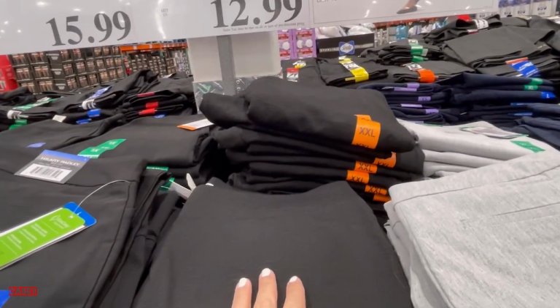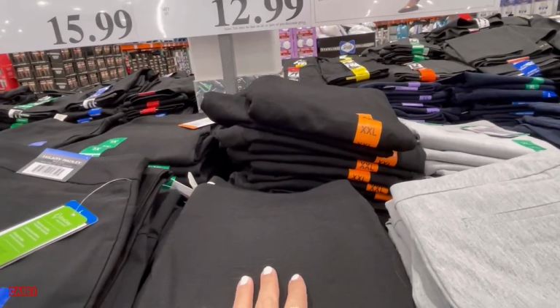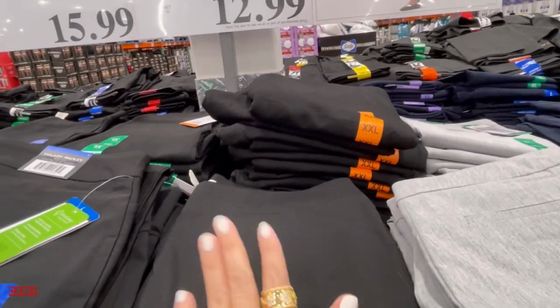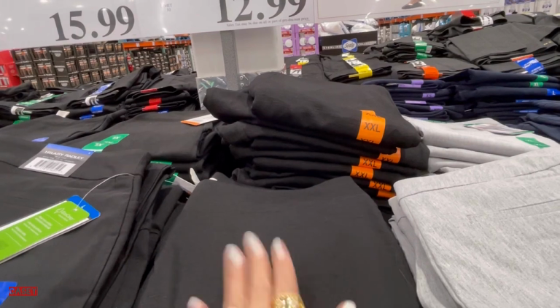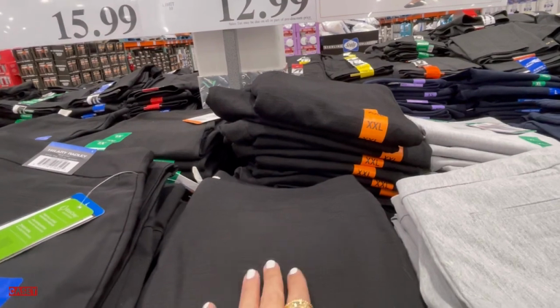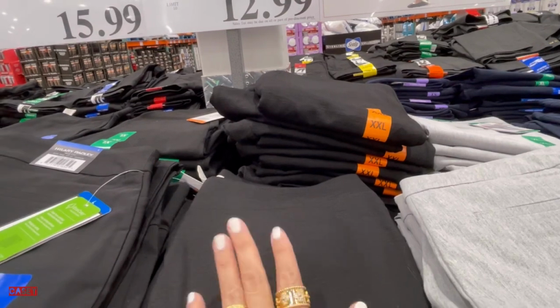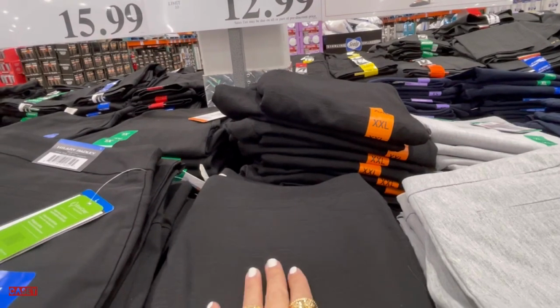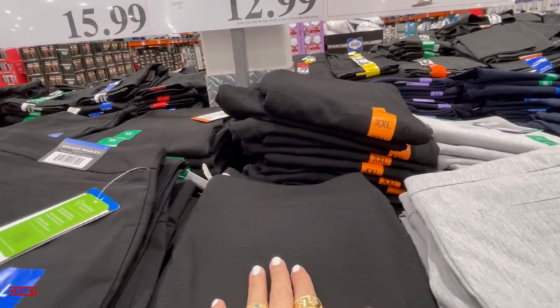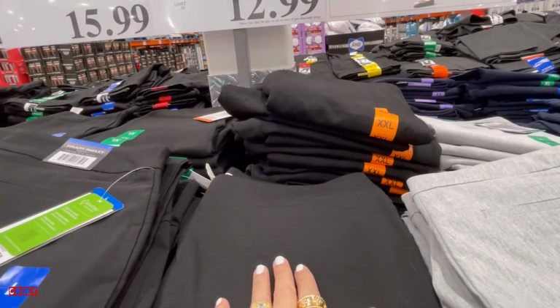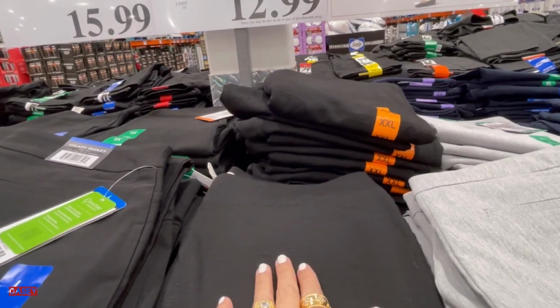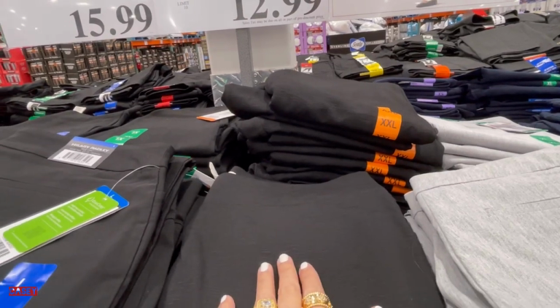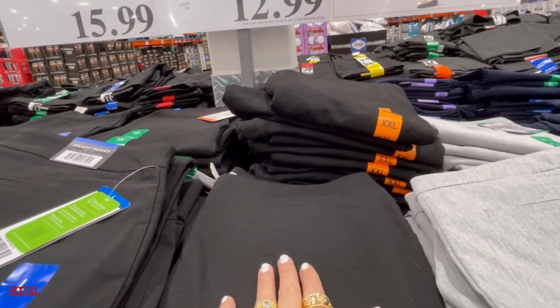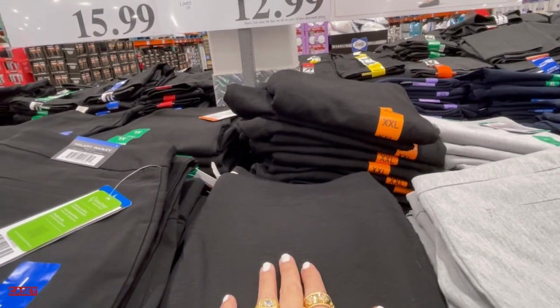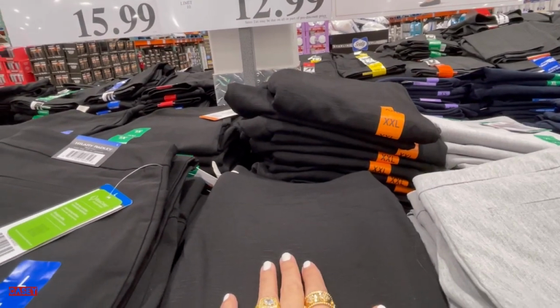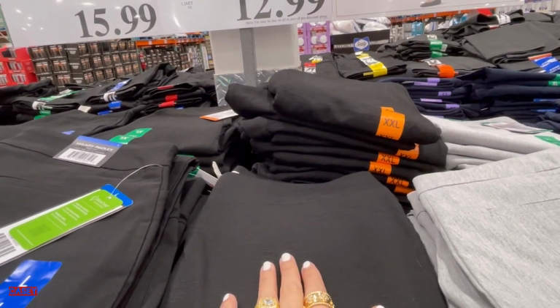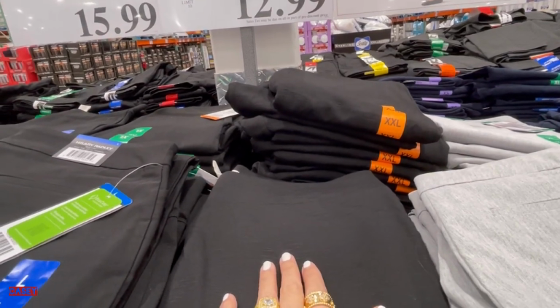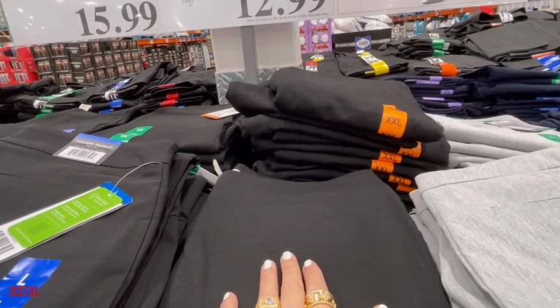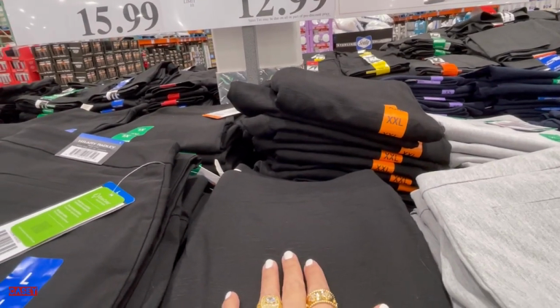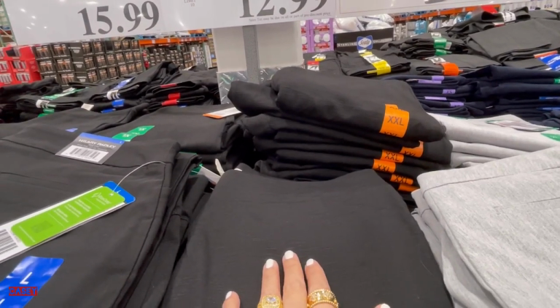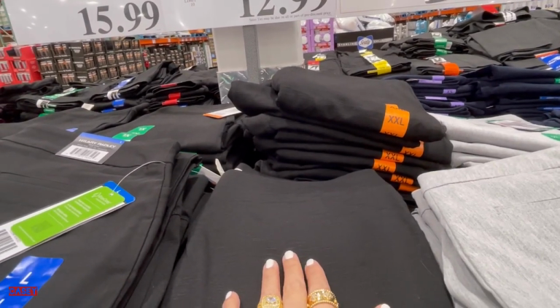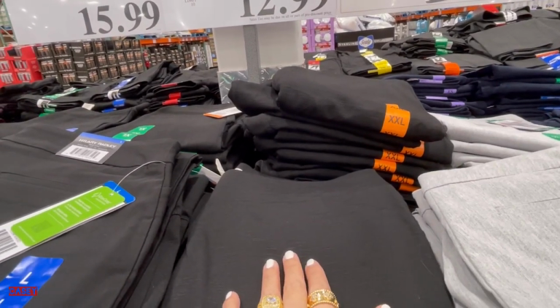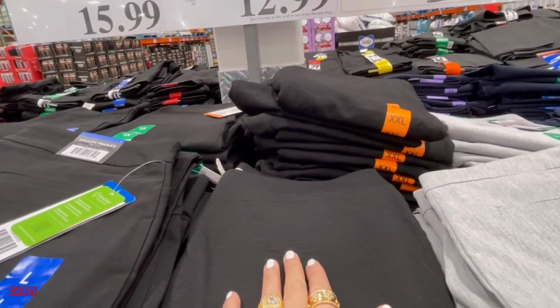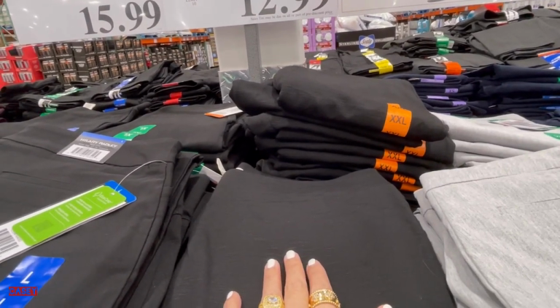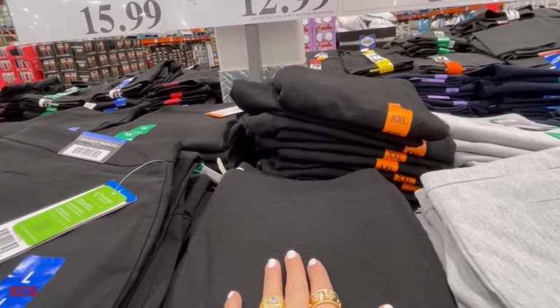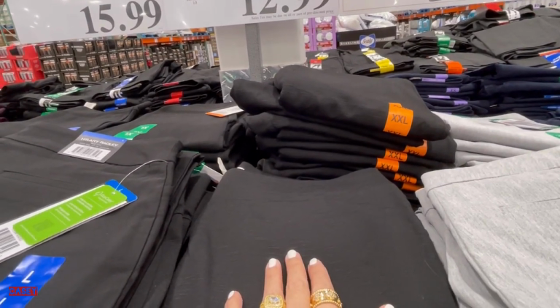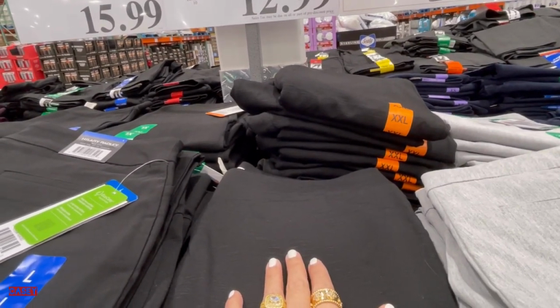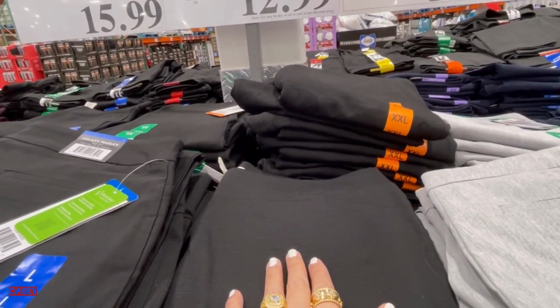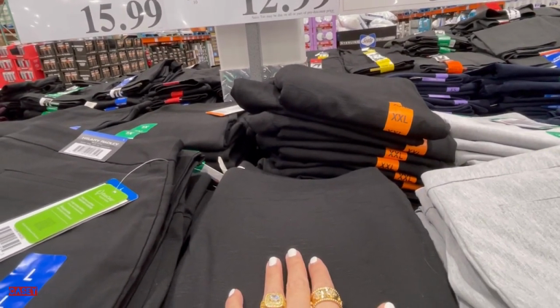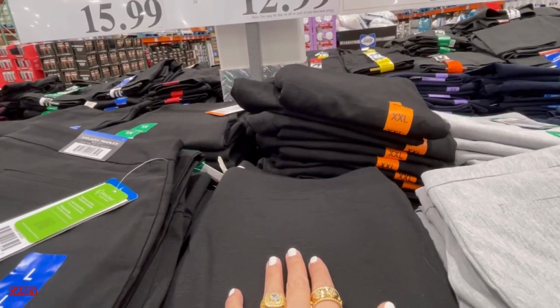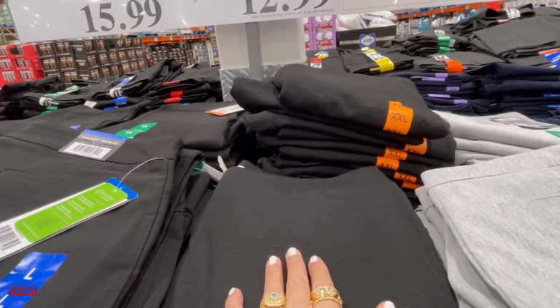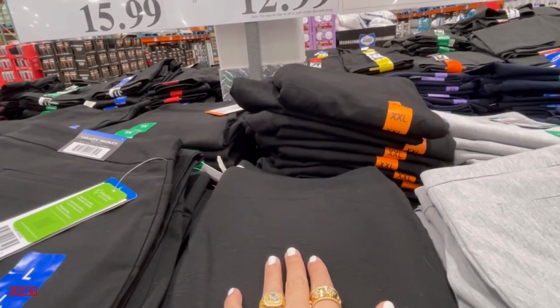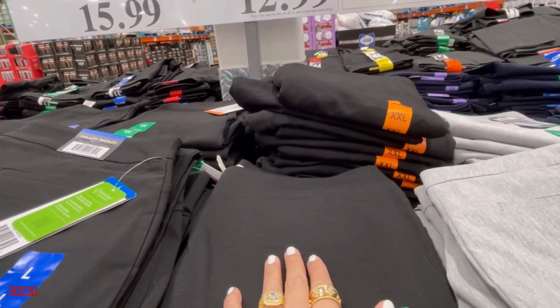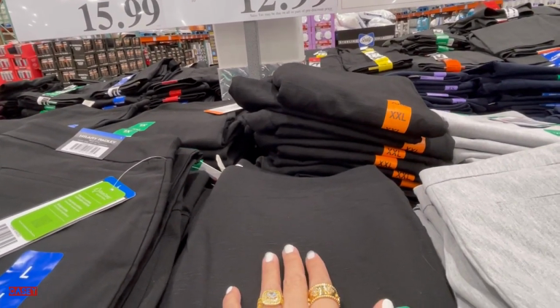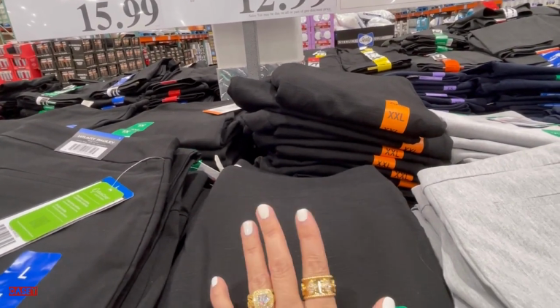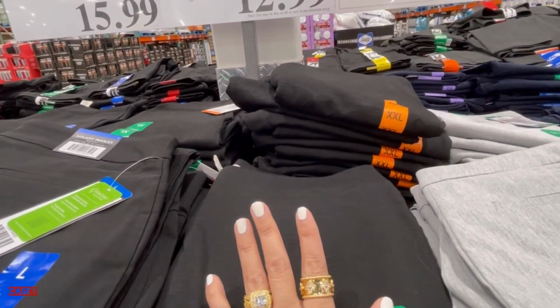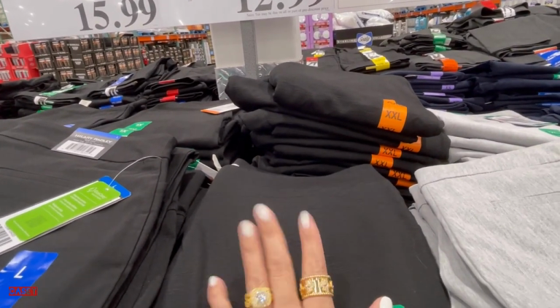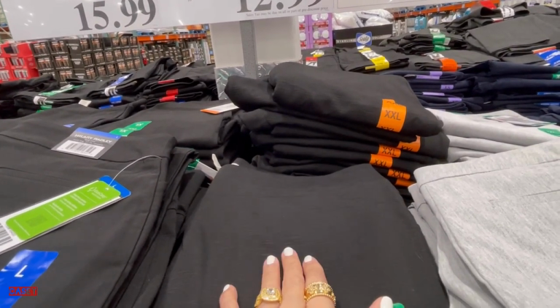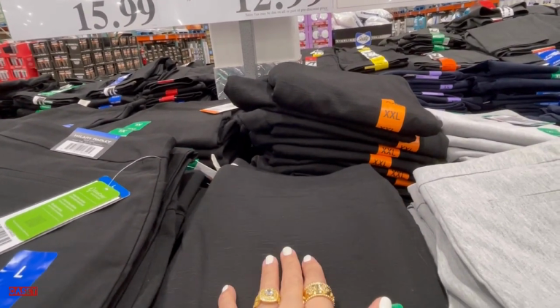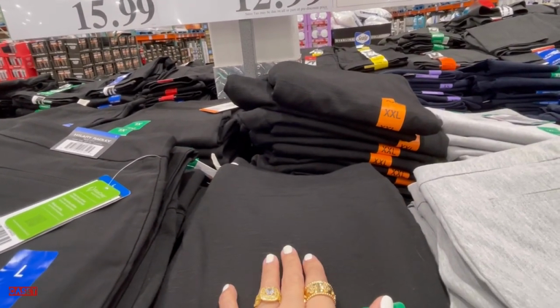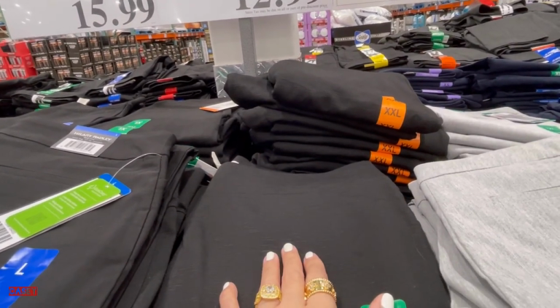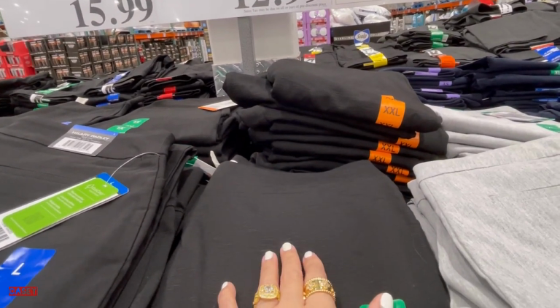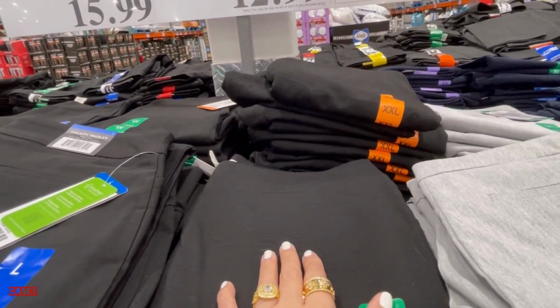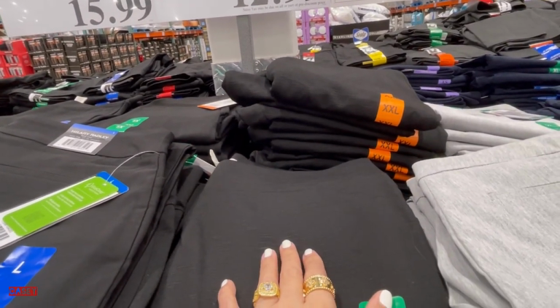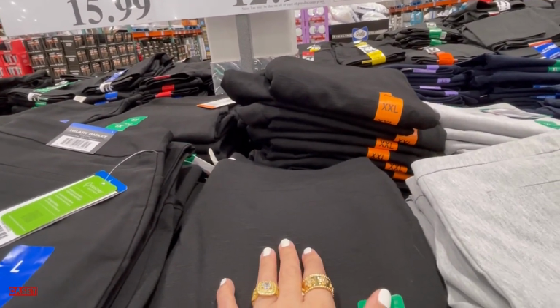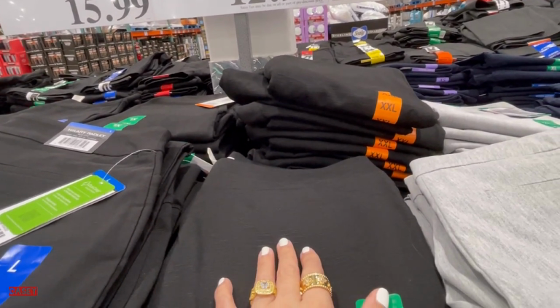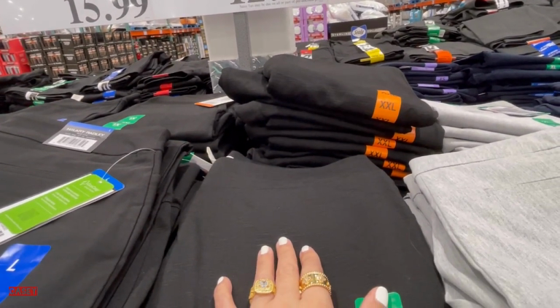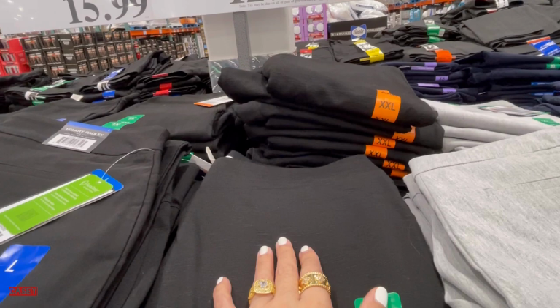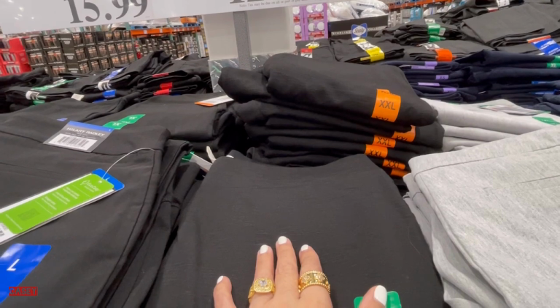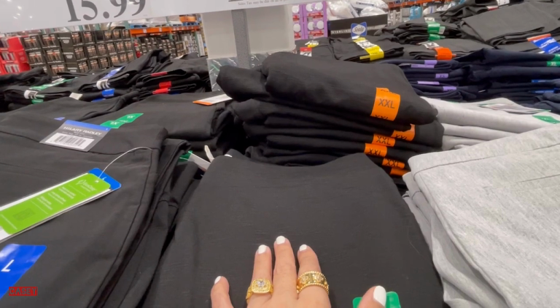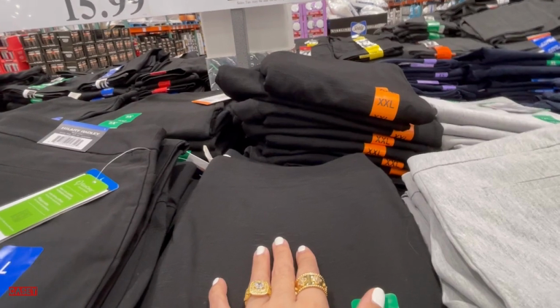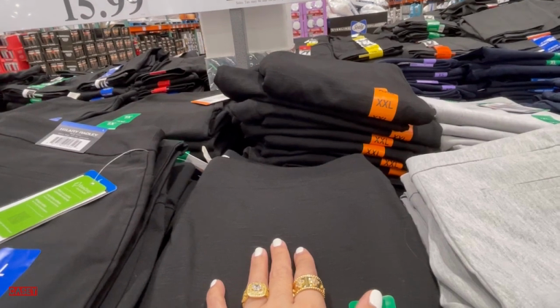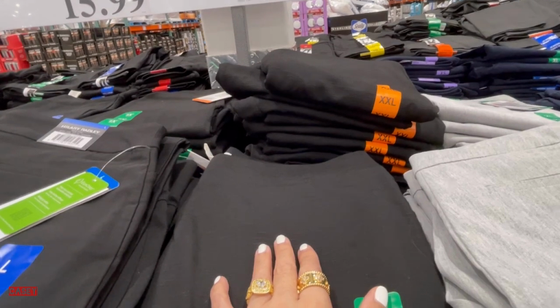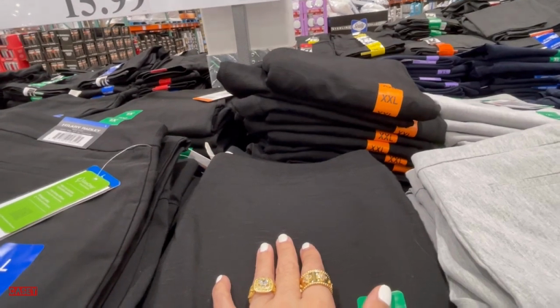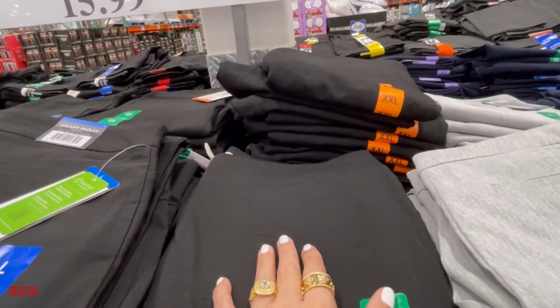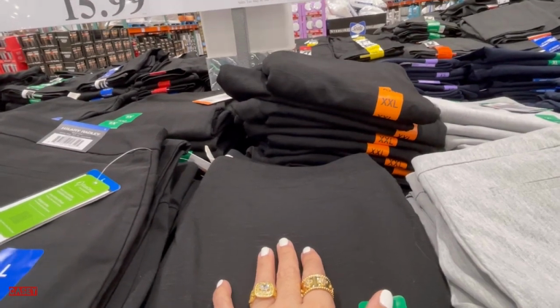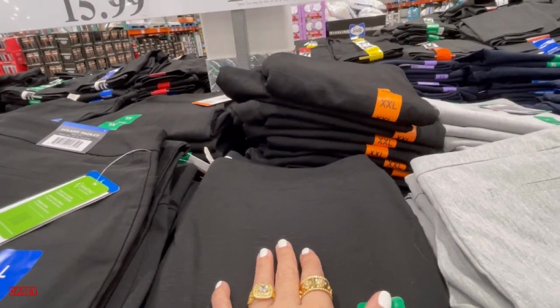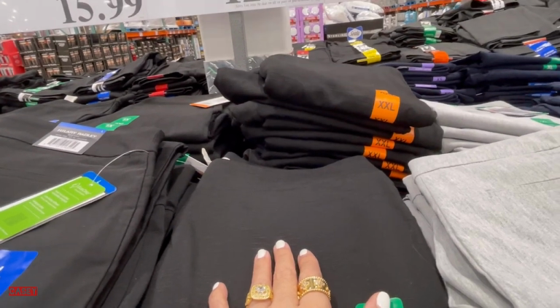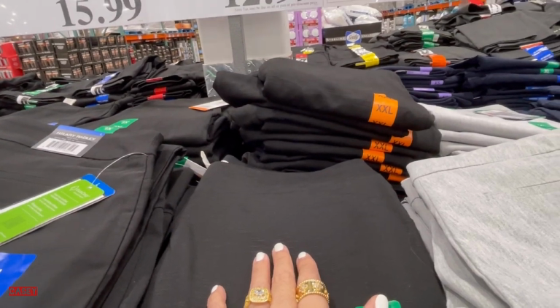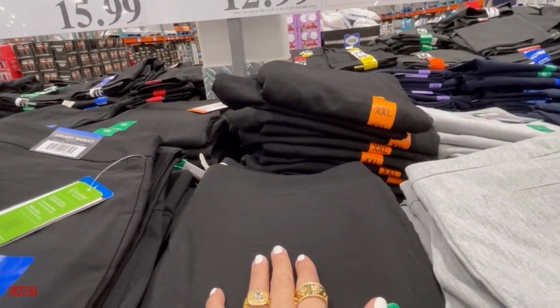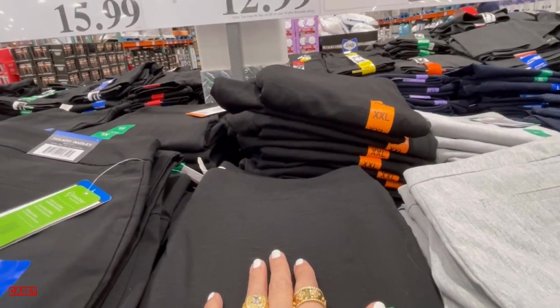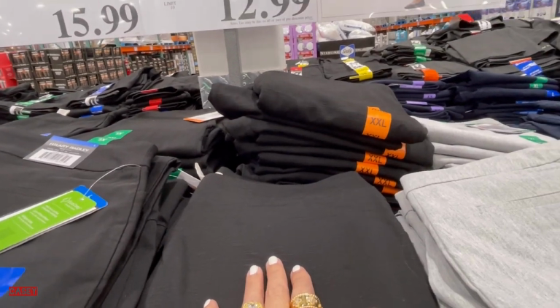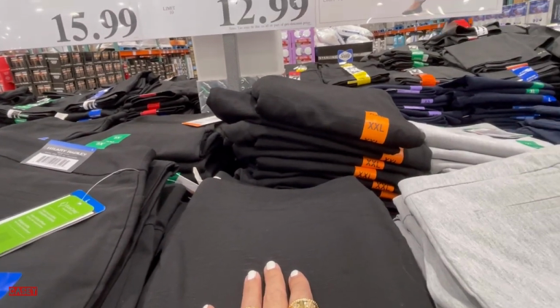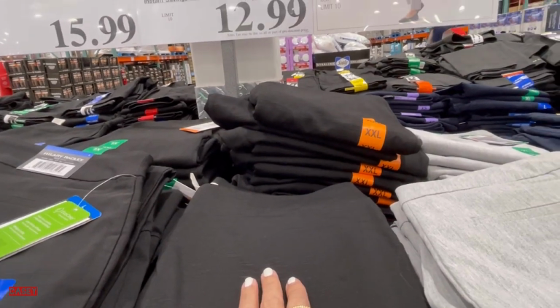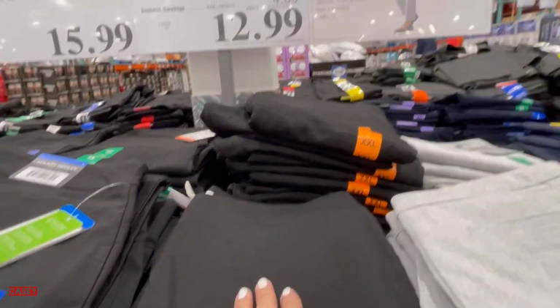This one is the Hillary Radley ladies pull-on pants for $12.99, with a savings of $4.